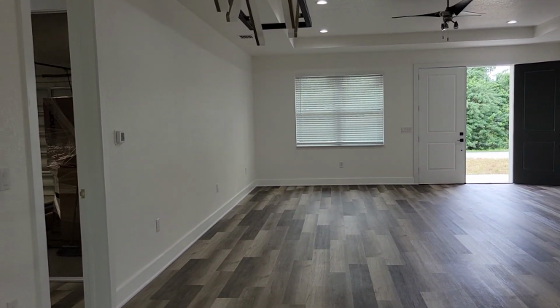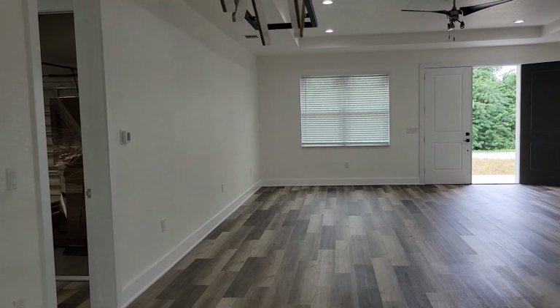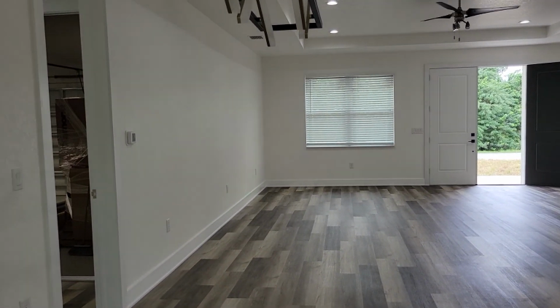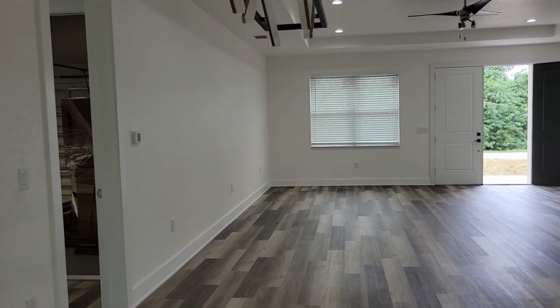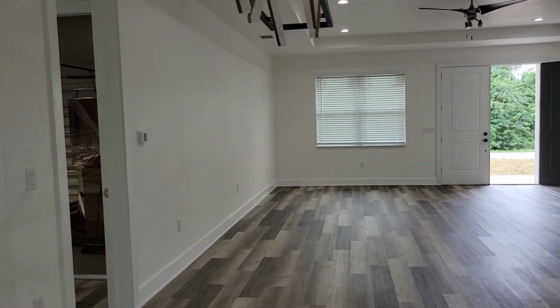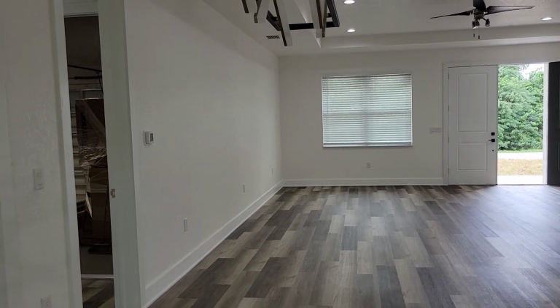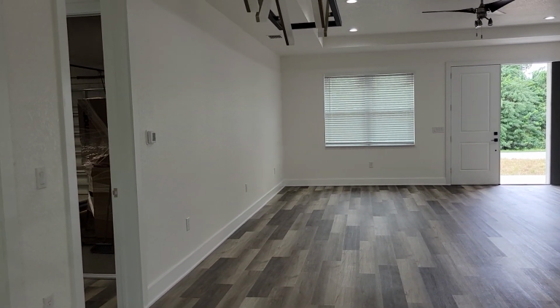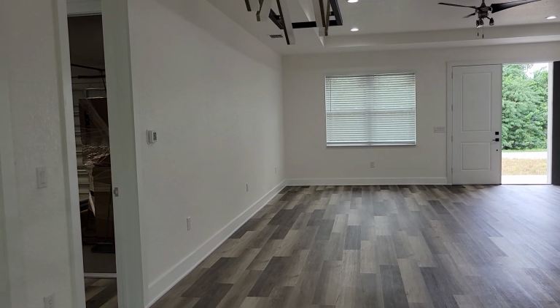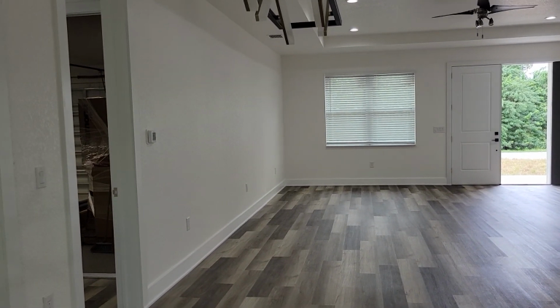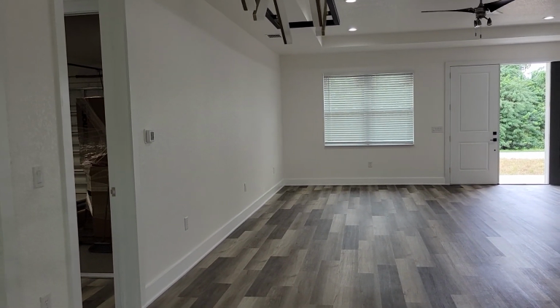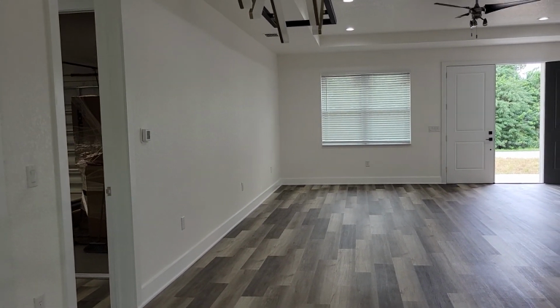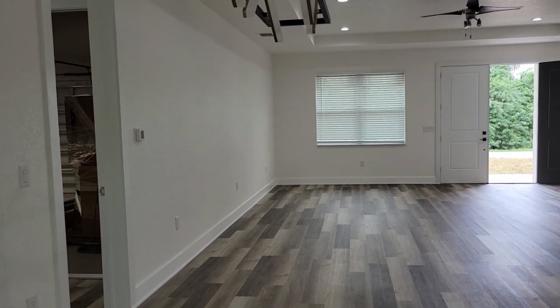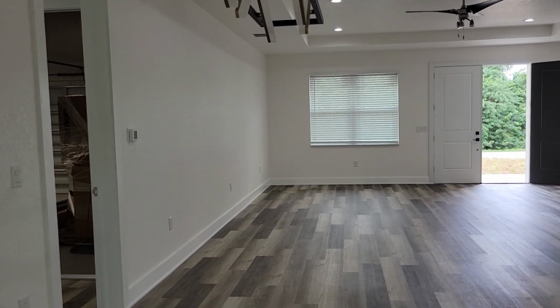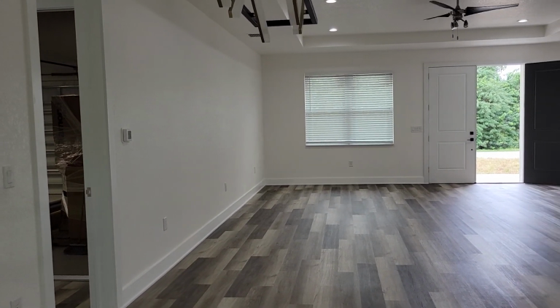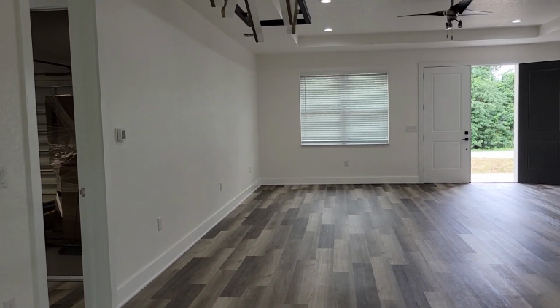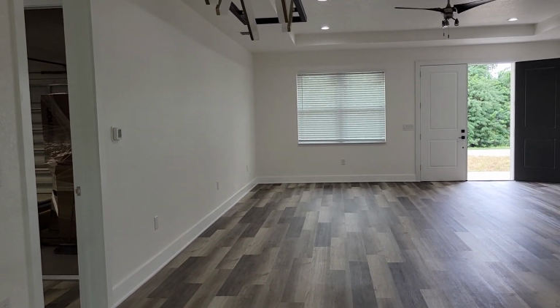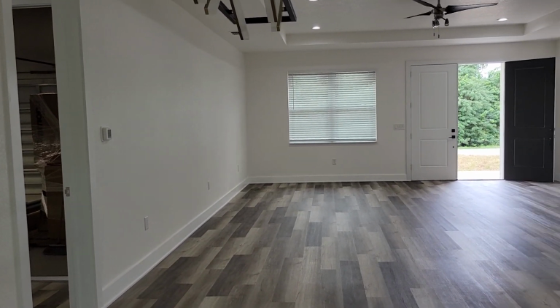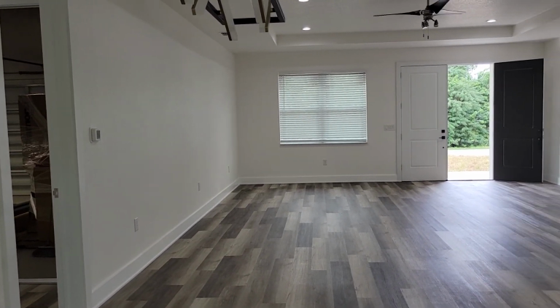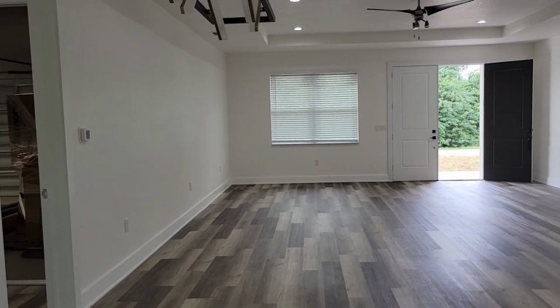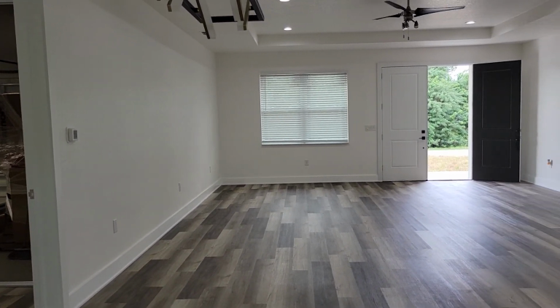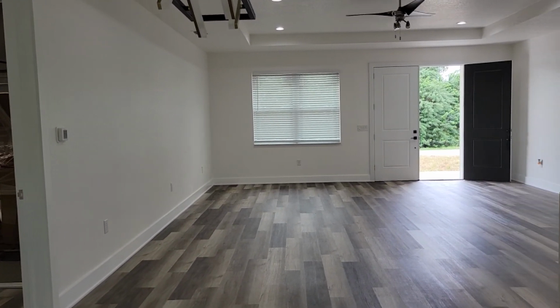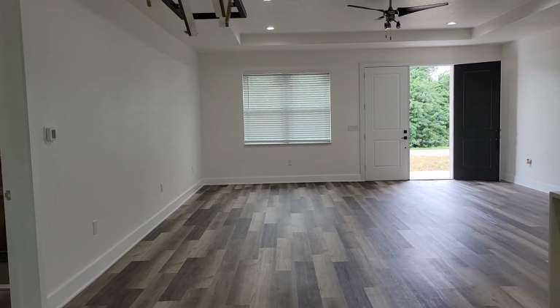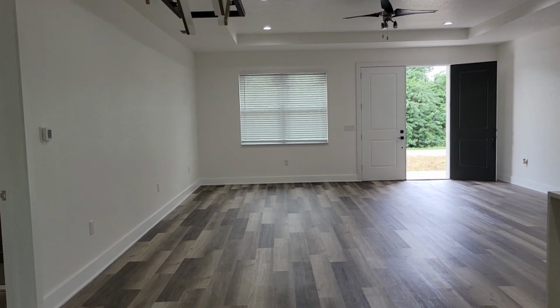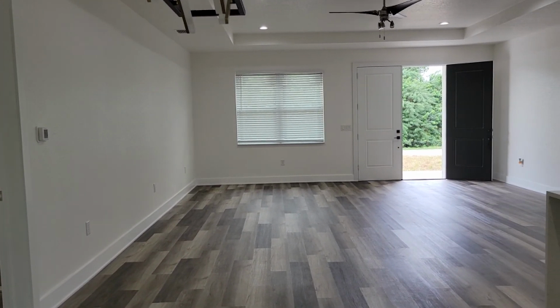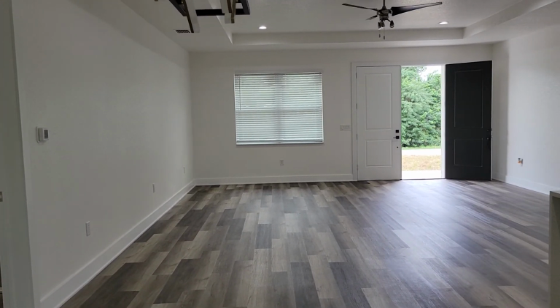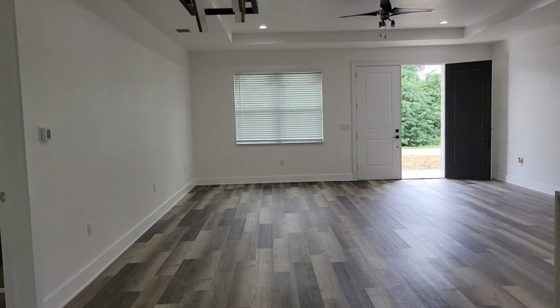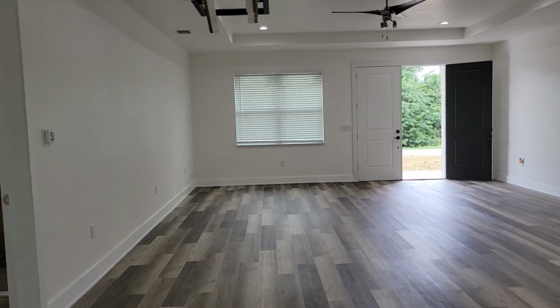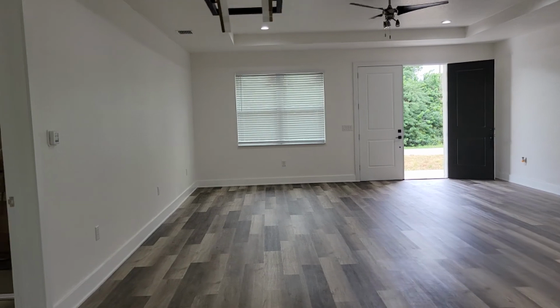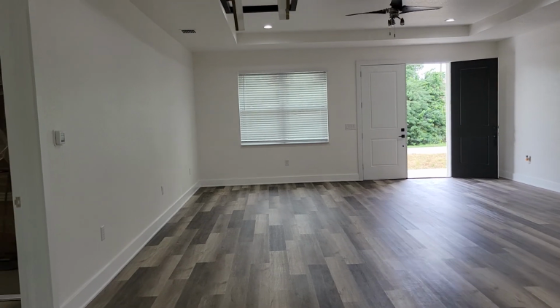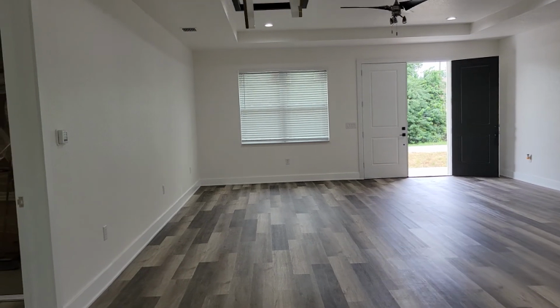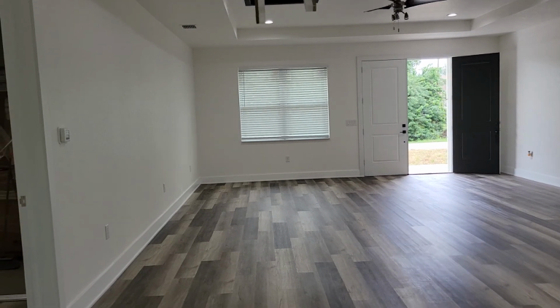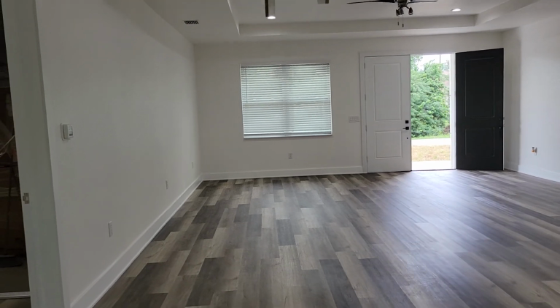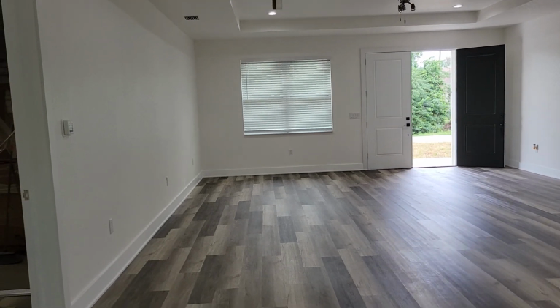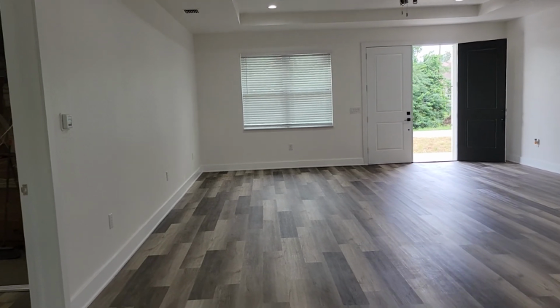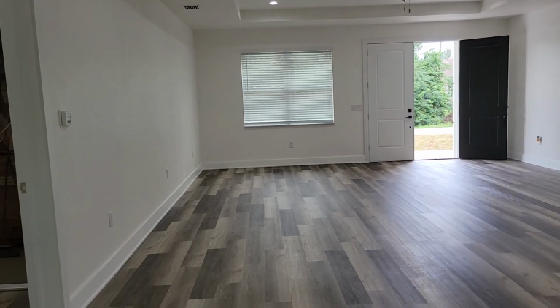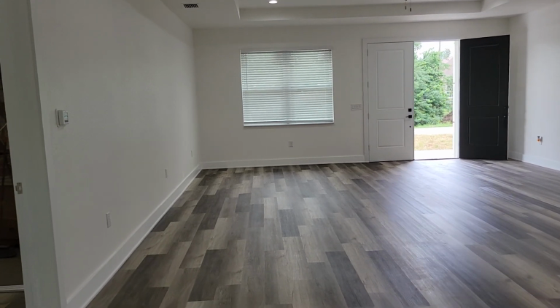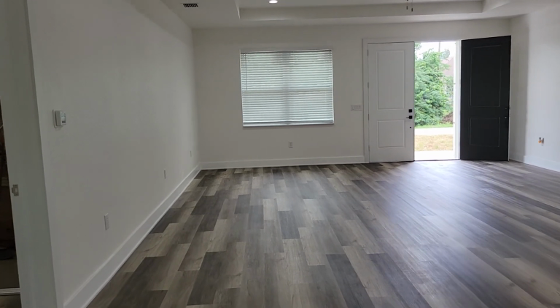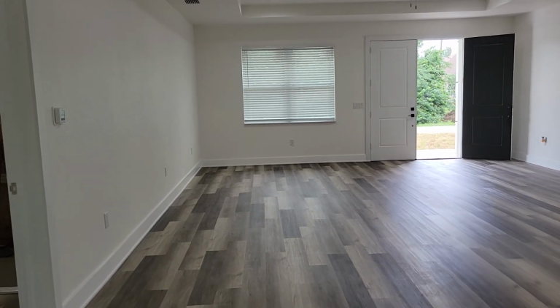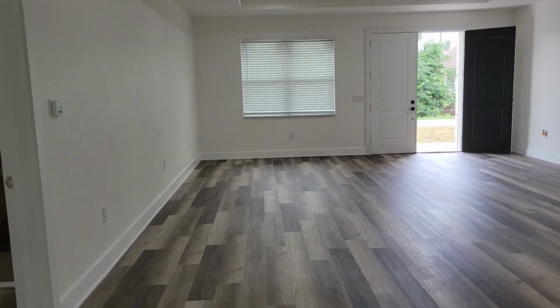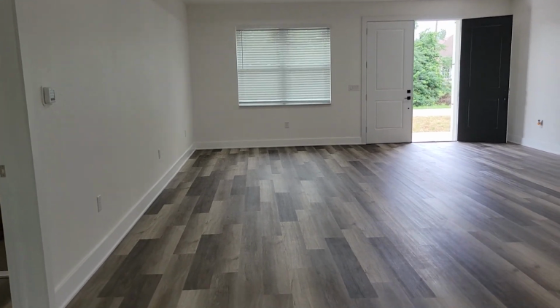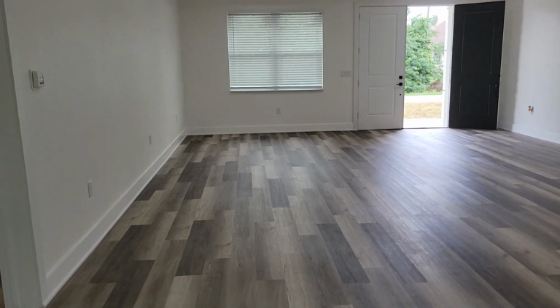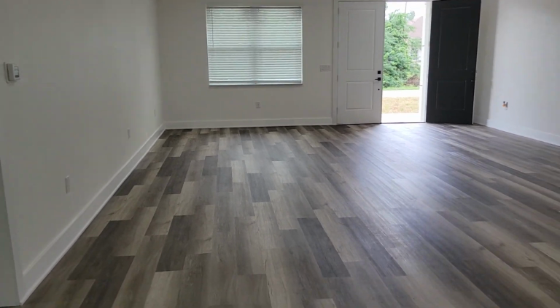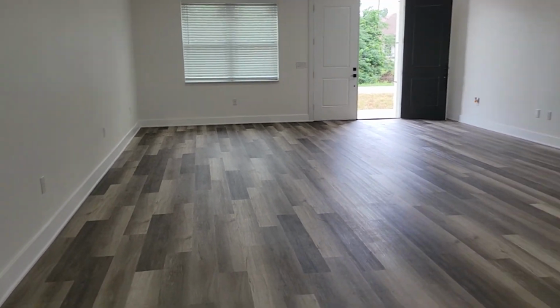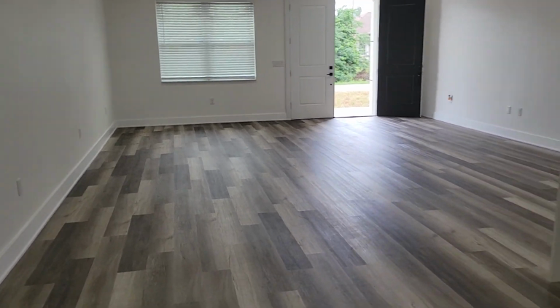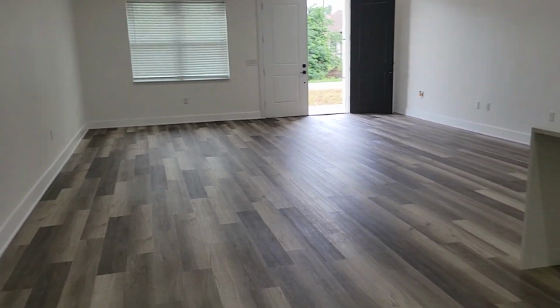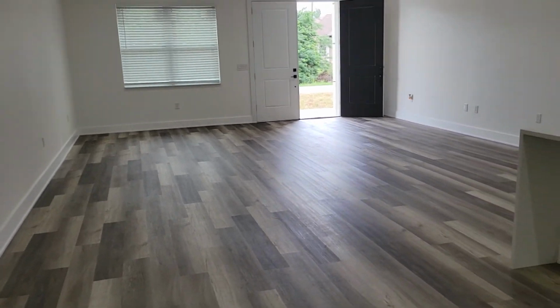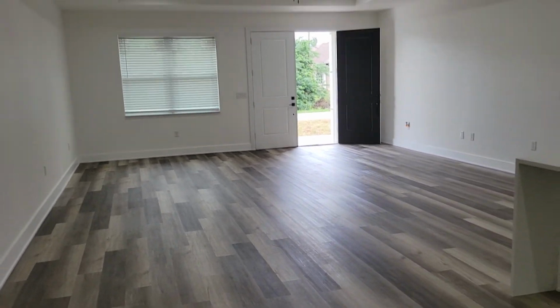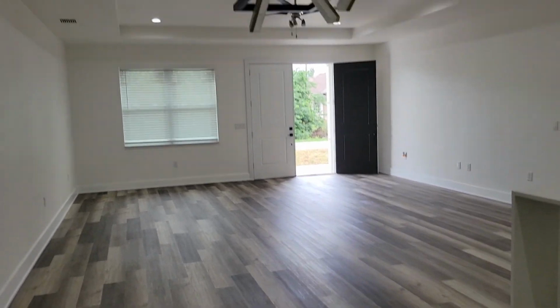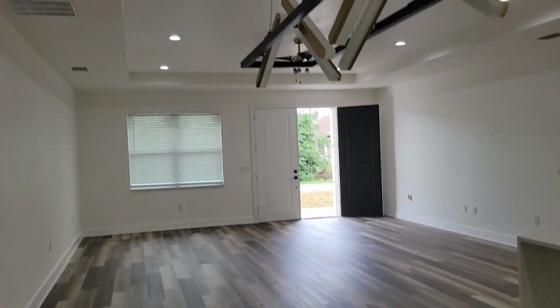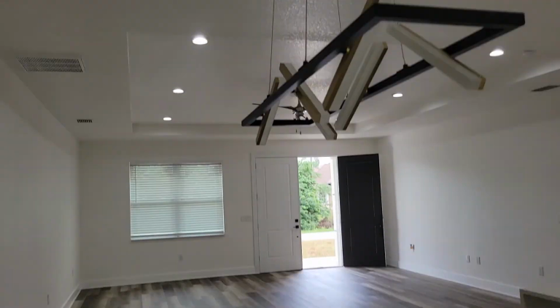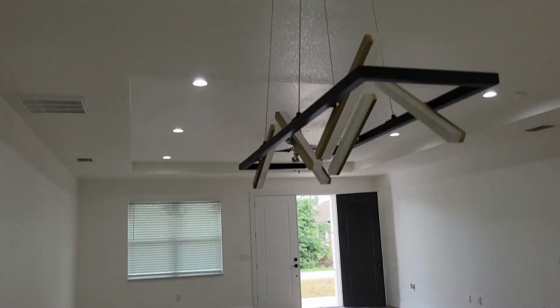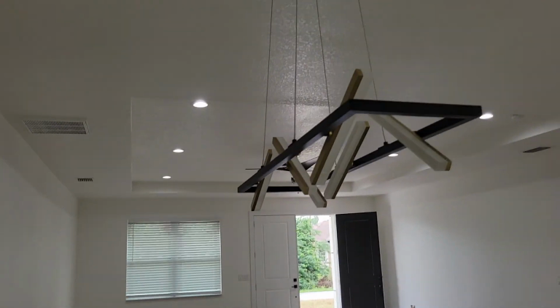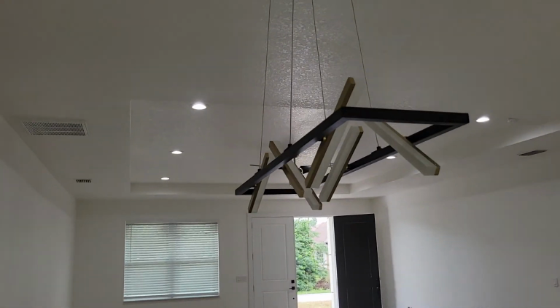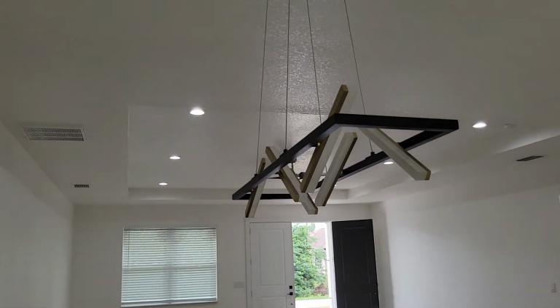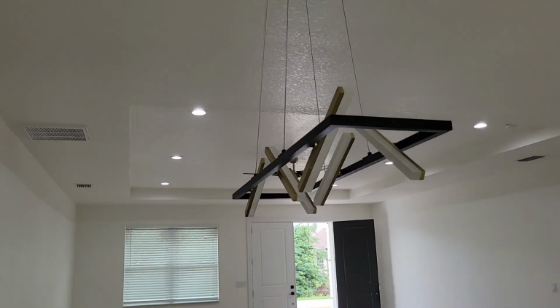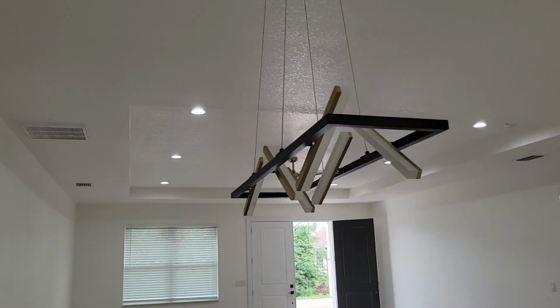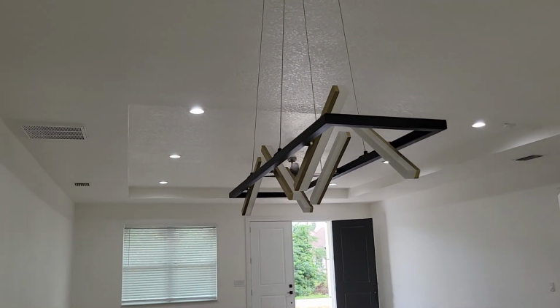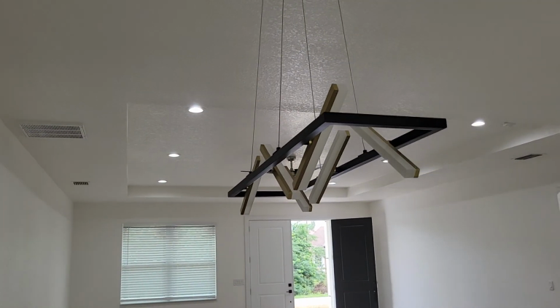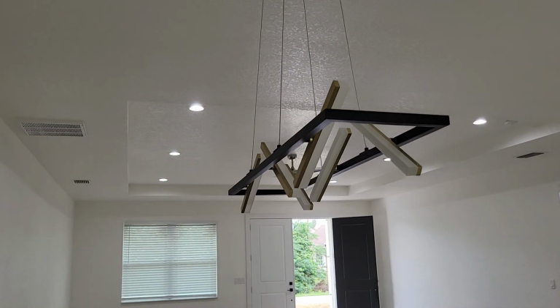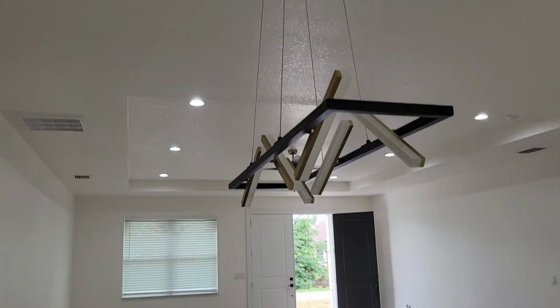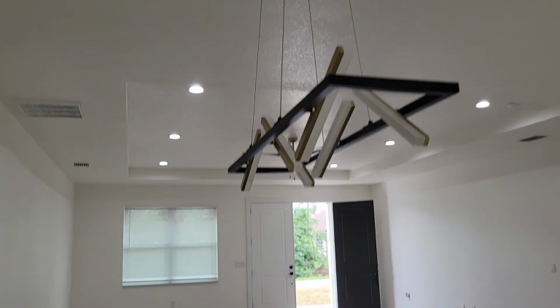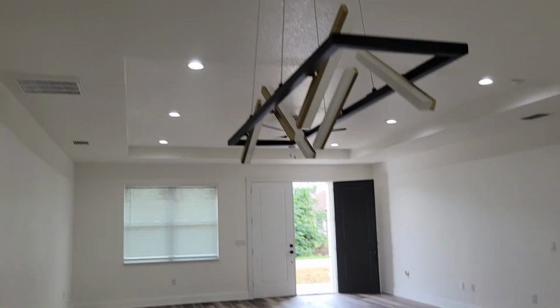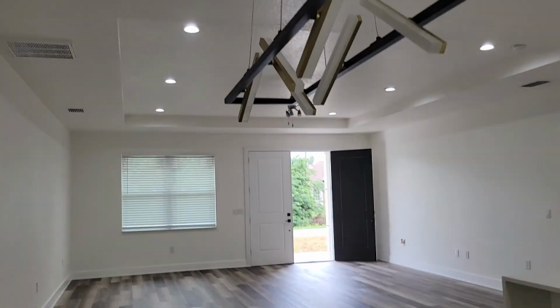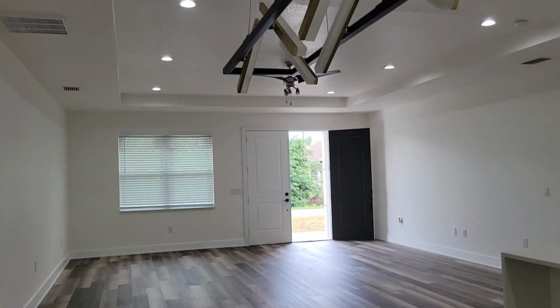Again, it's over 2,000 square feet but it feels a lot bigger. Really nice fixture here in the dining area.